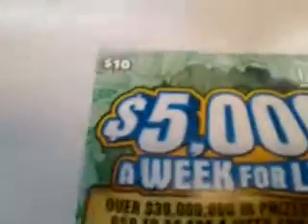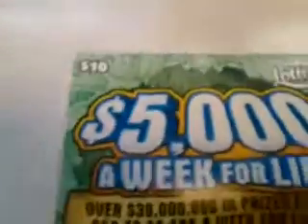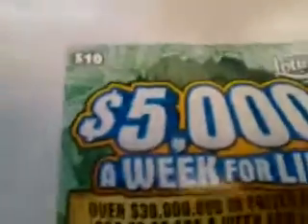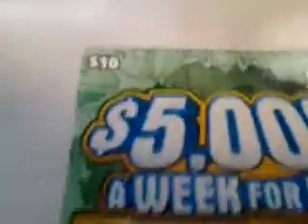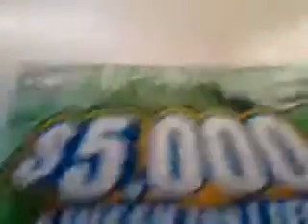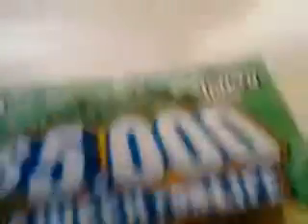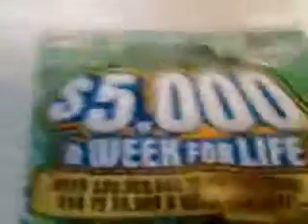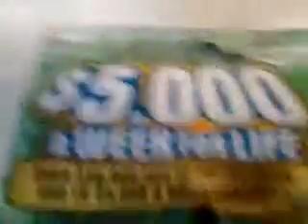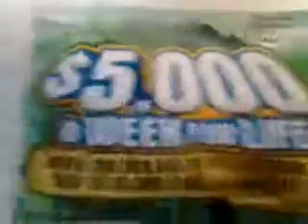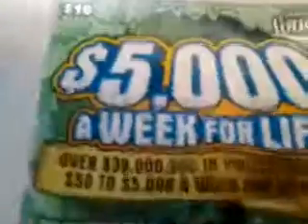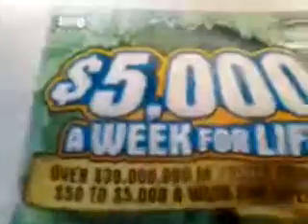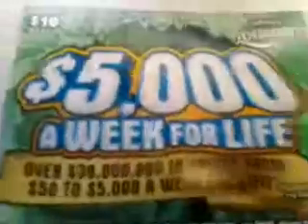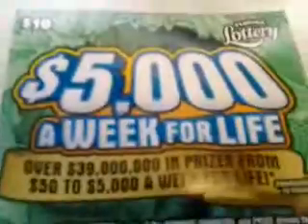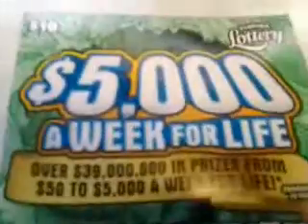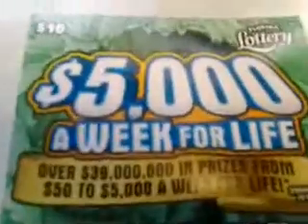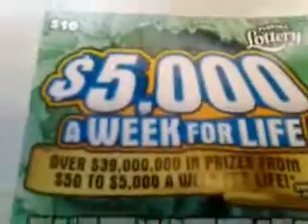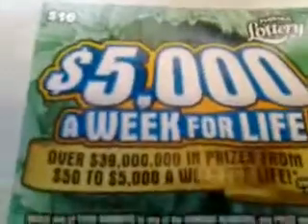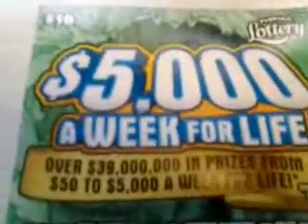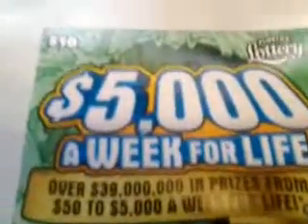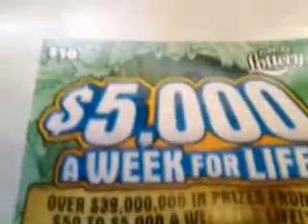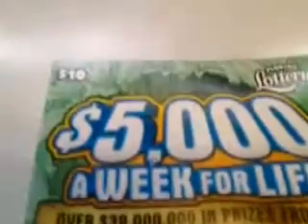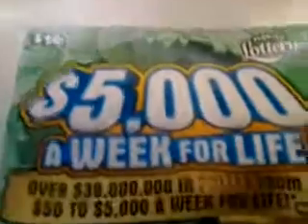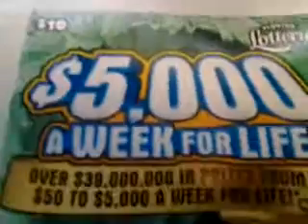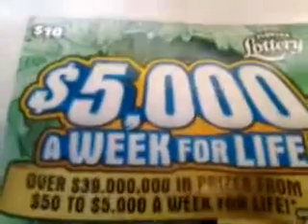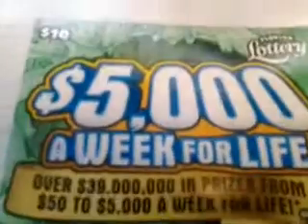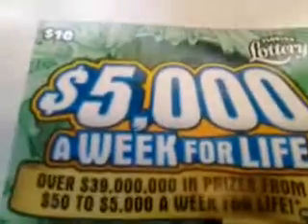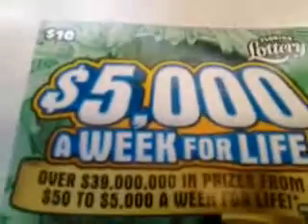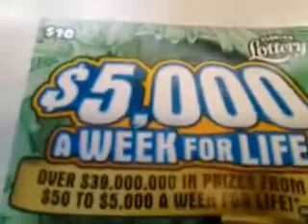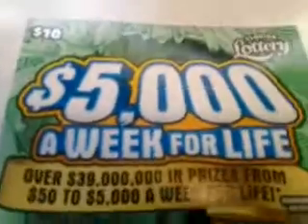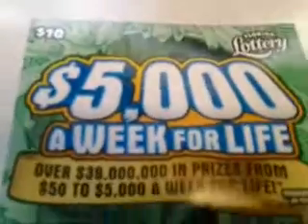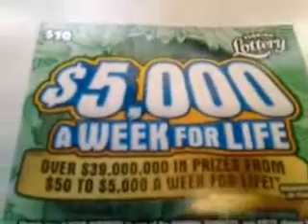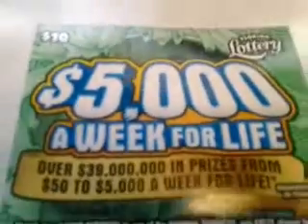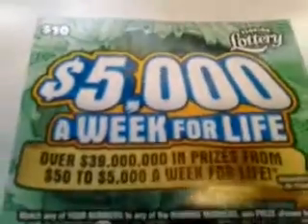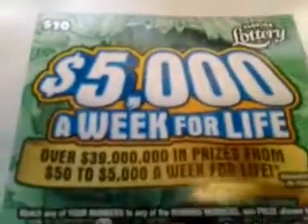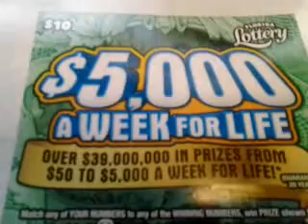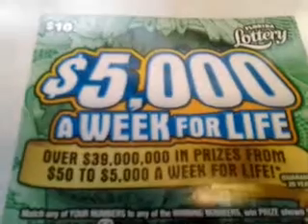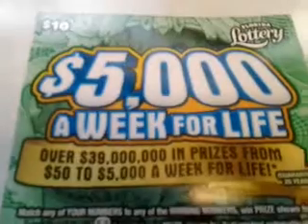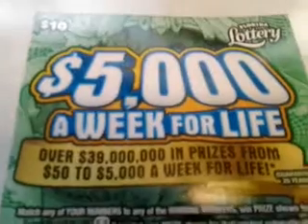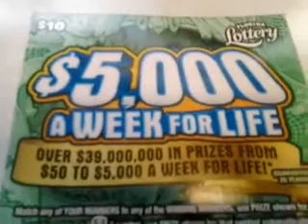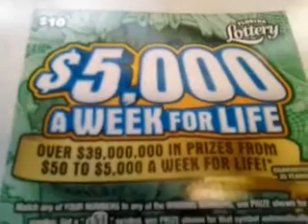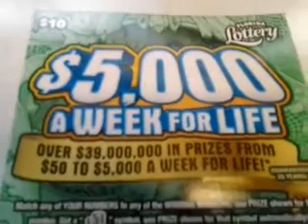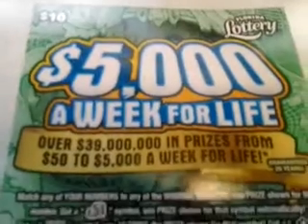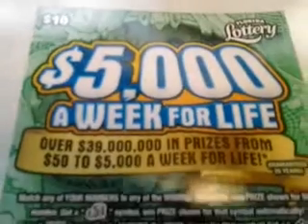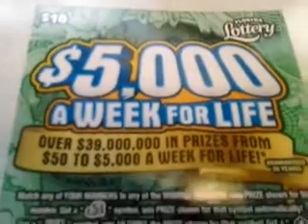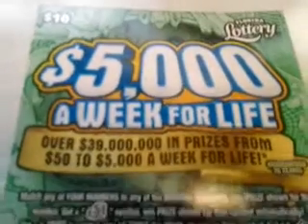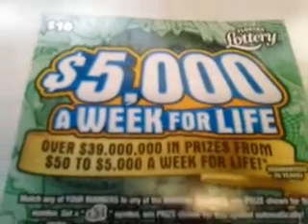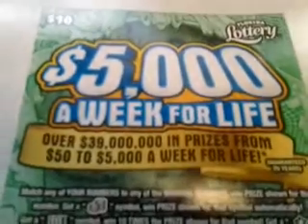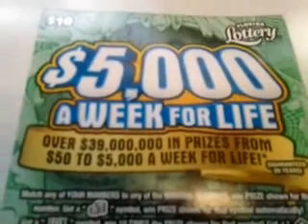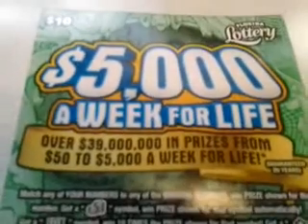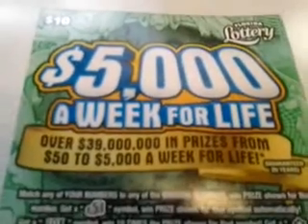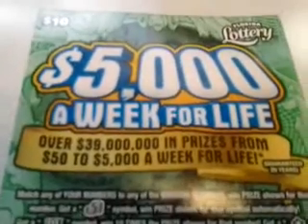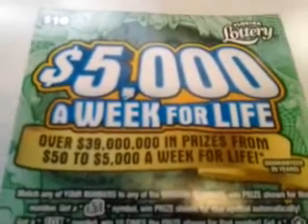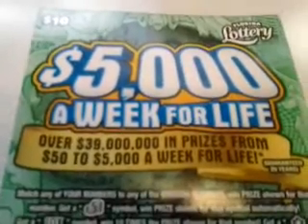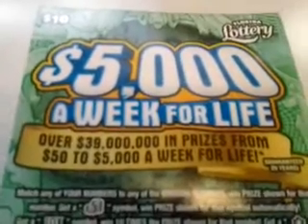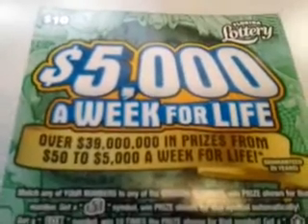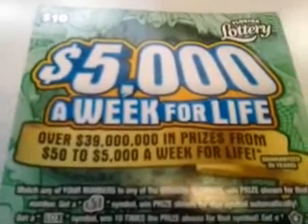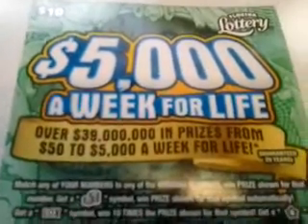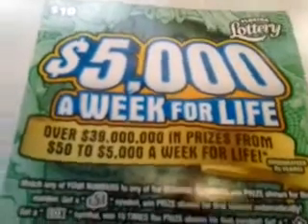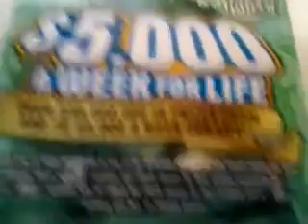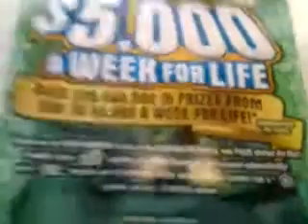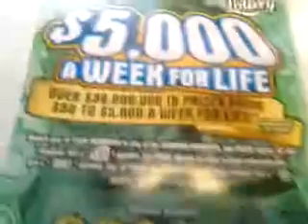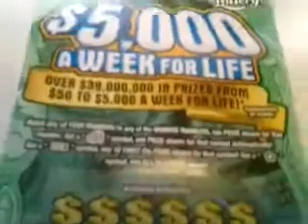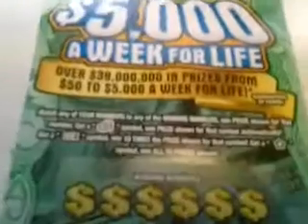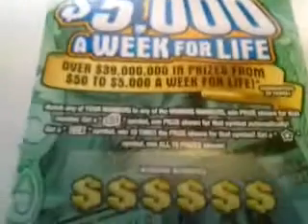Good Saturday morning, February 23rd, 2013. What a $5,000 a week for life, $10 game from the Florida Lottery.